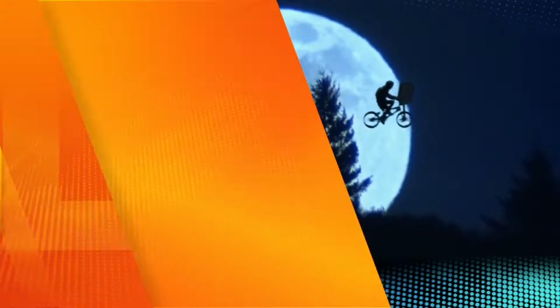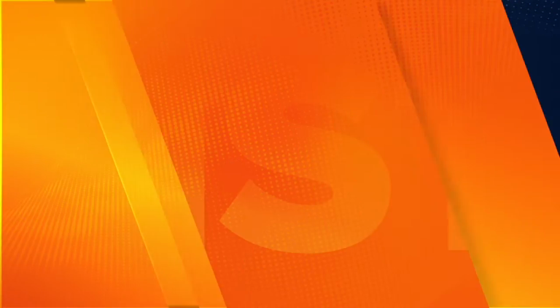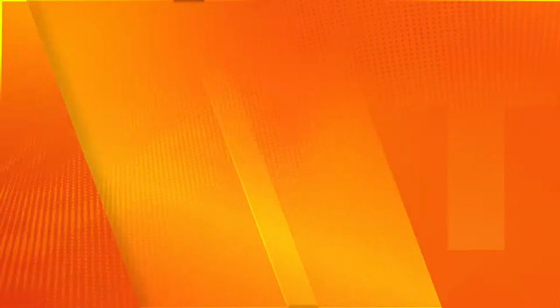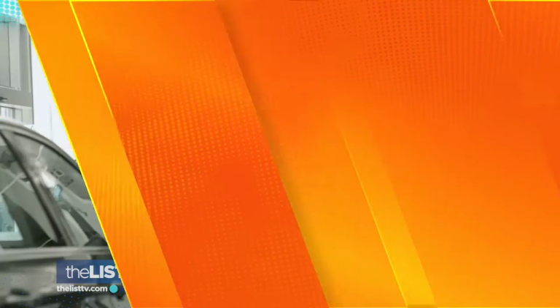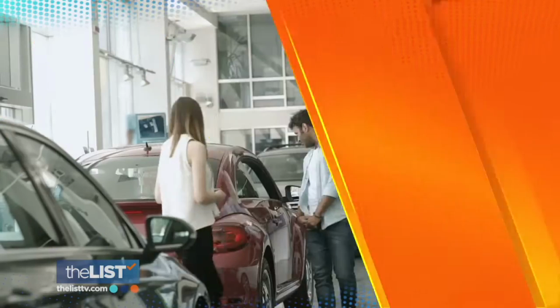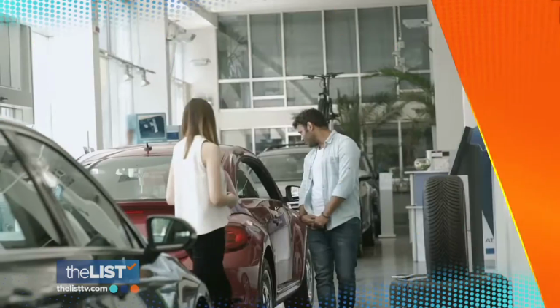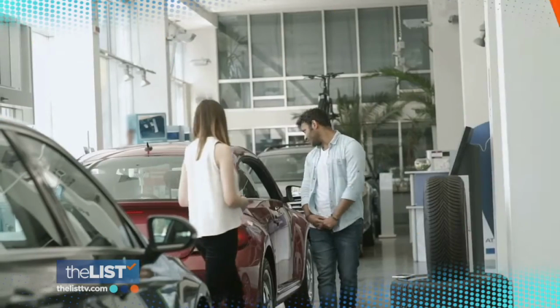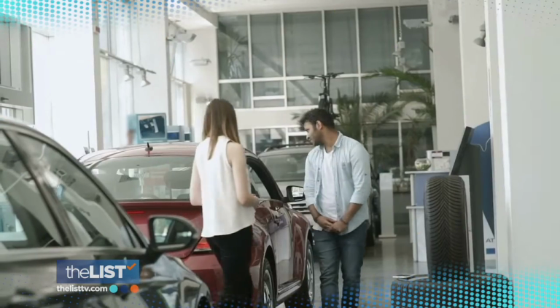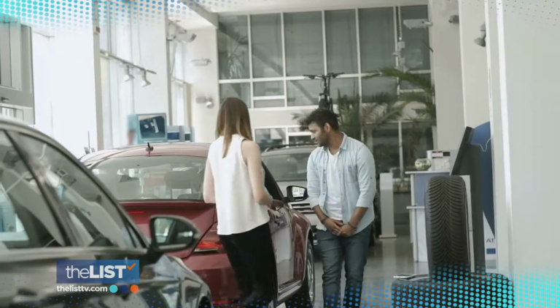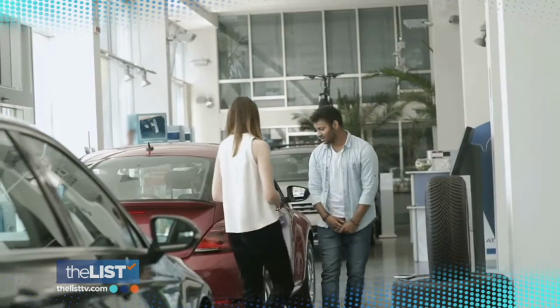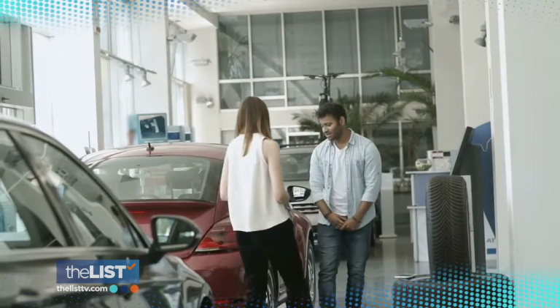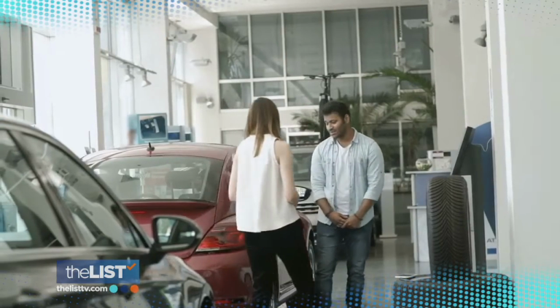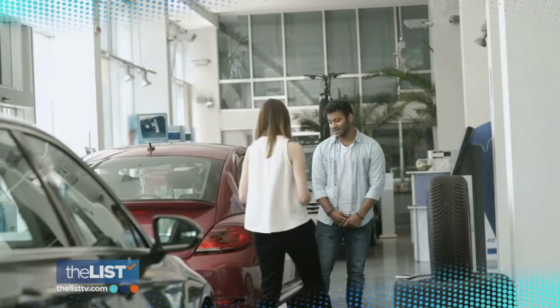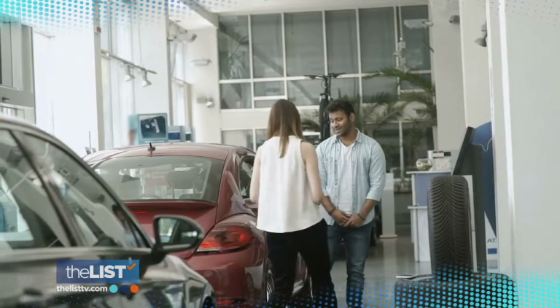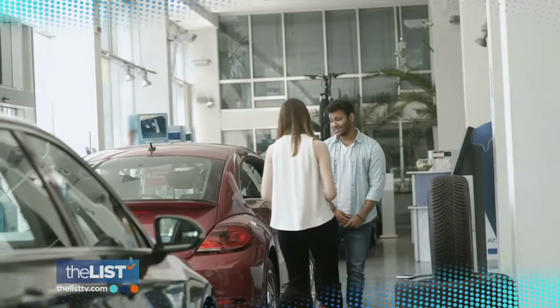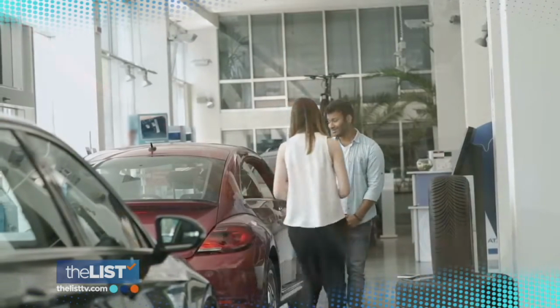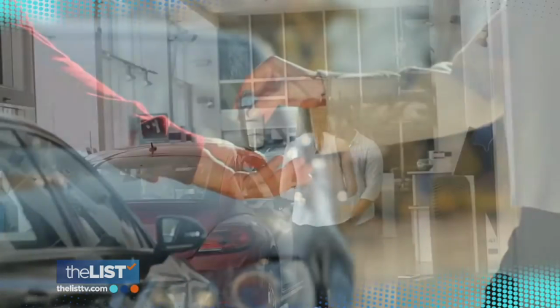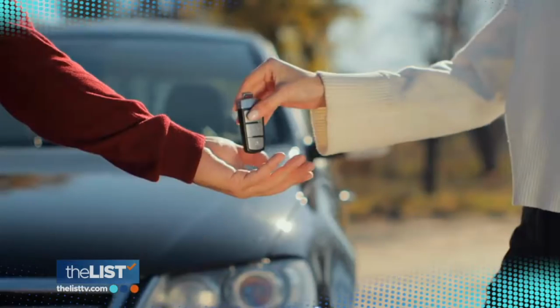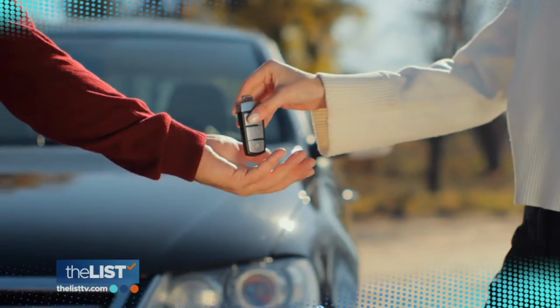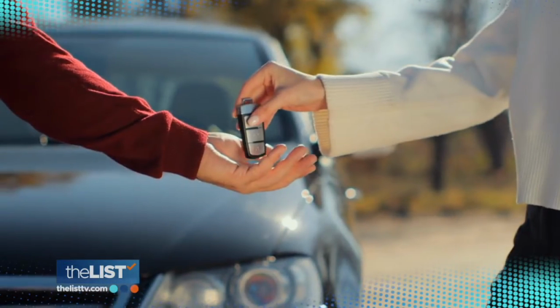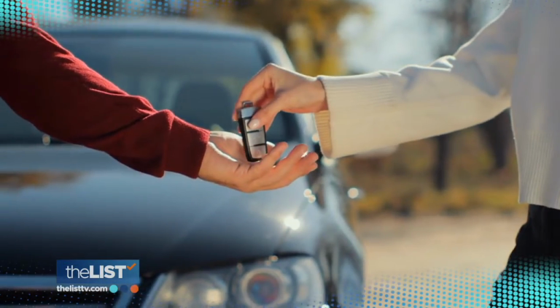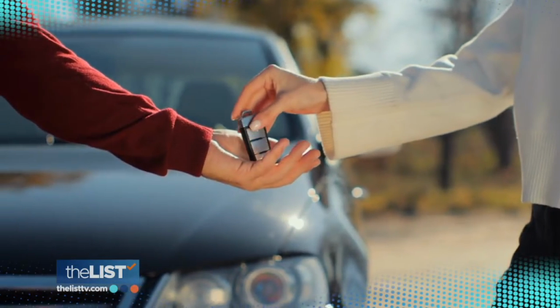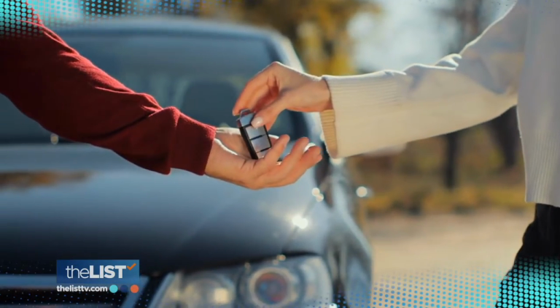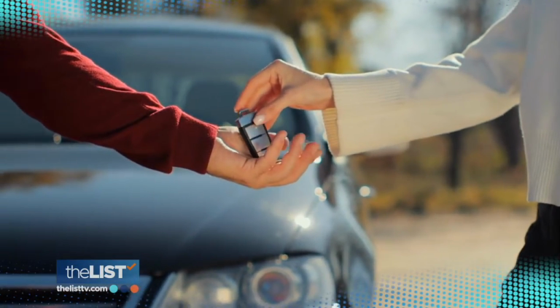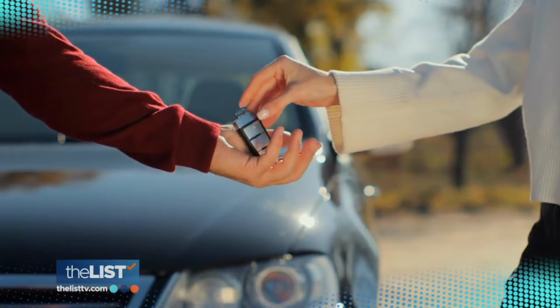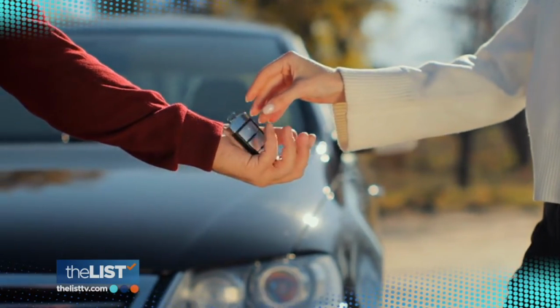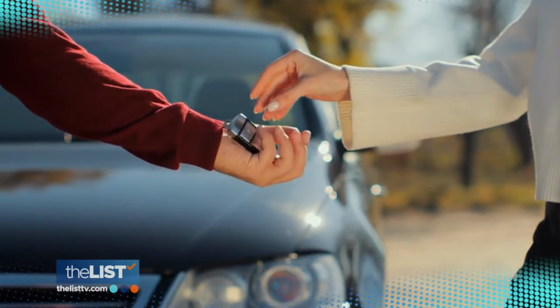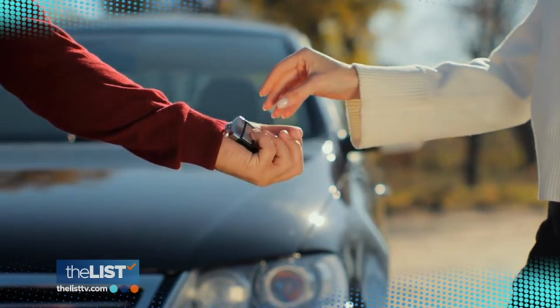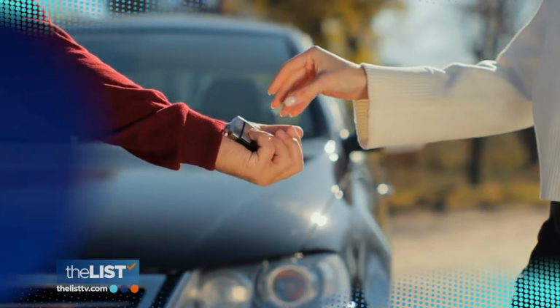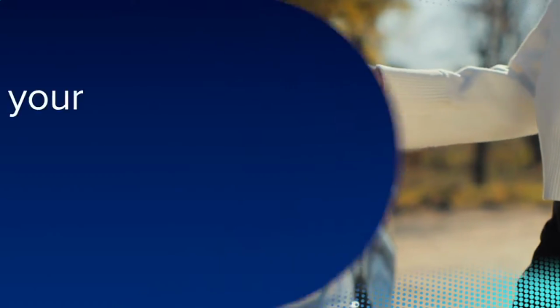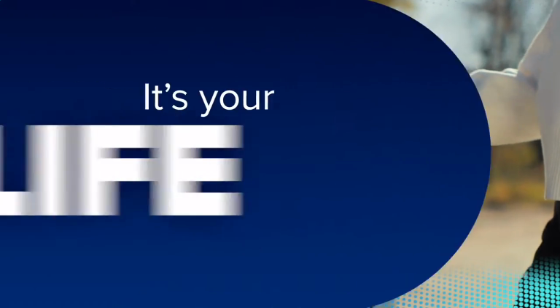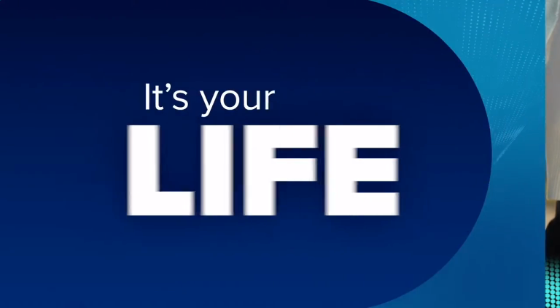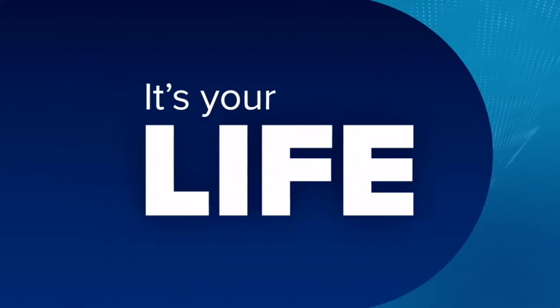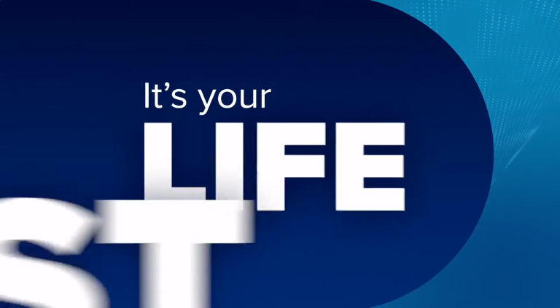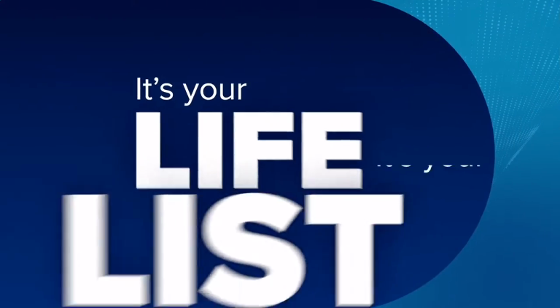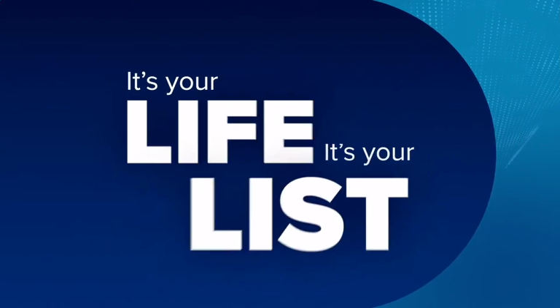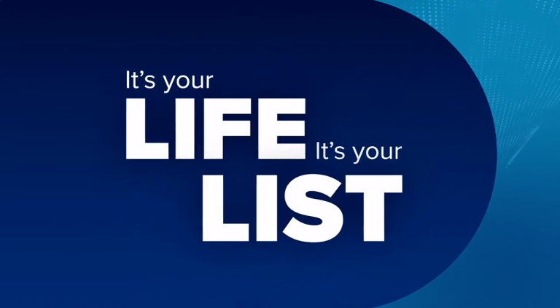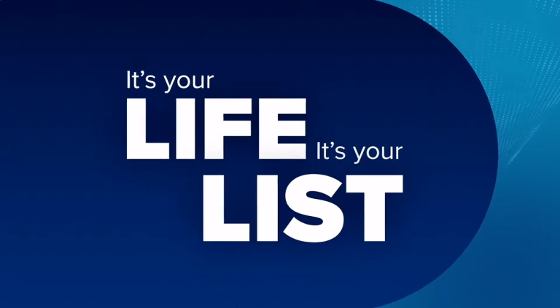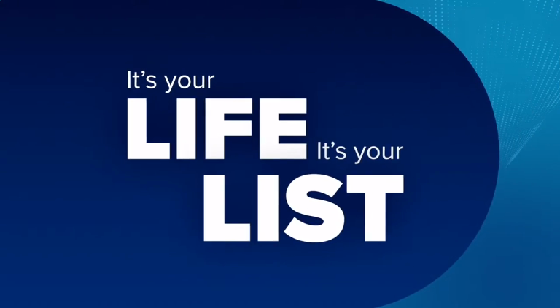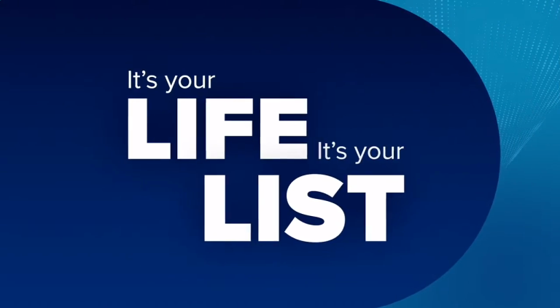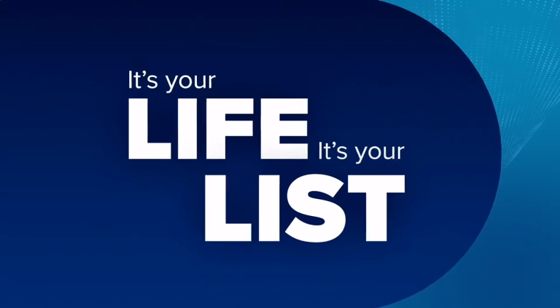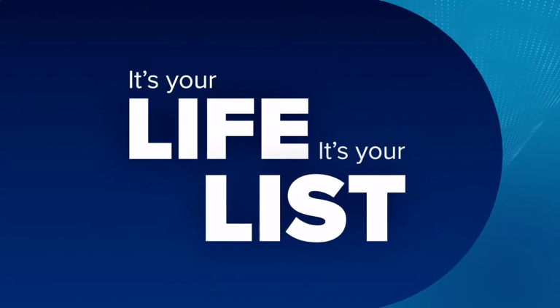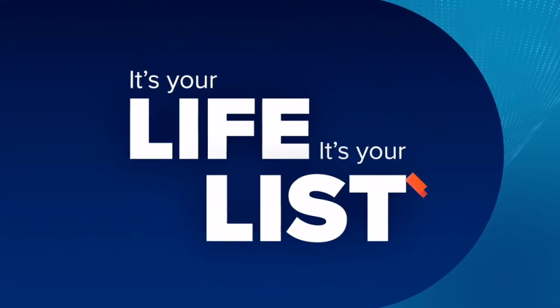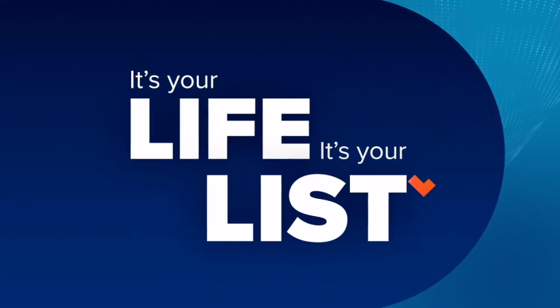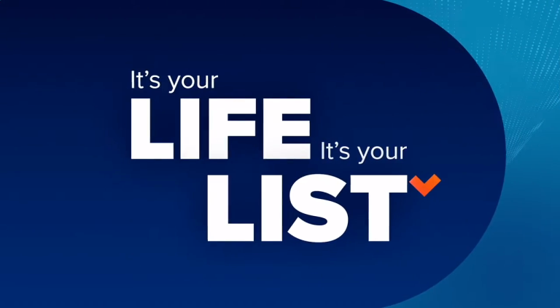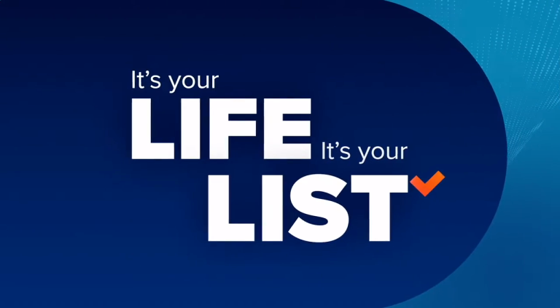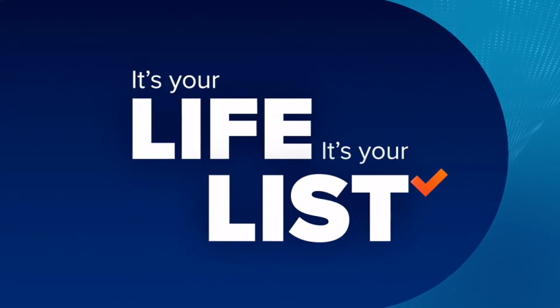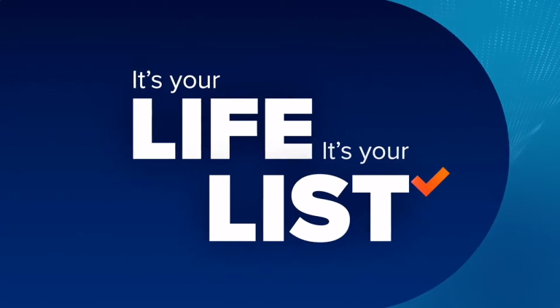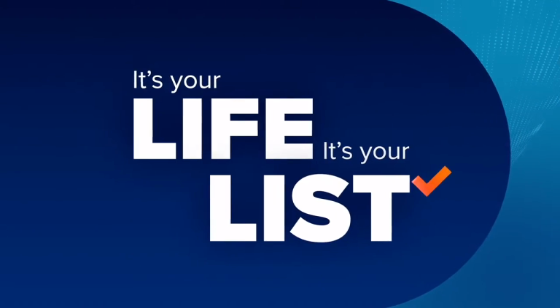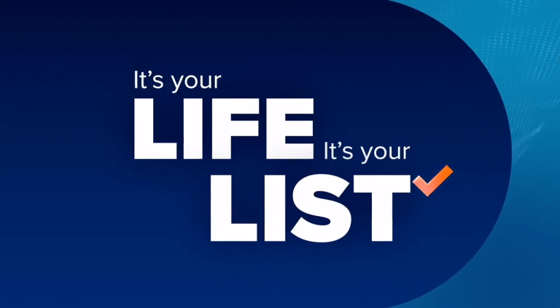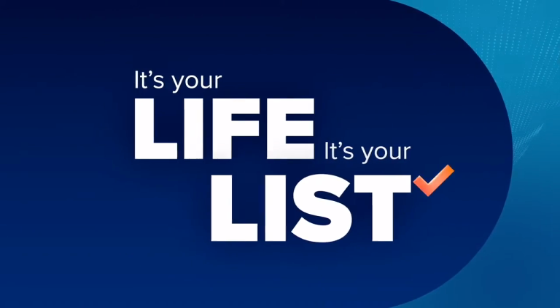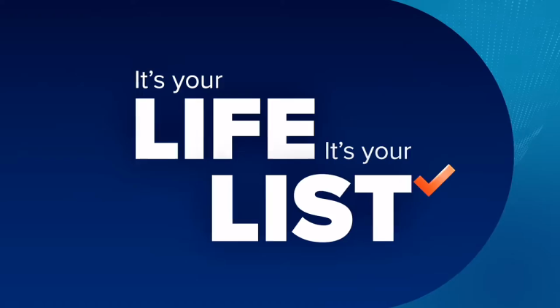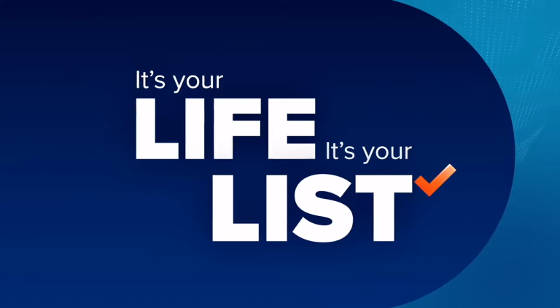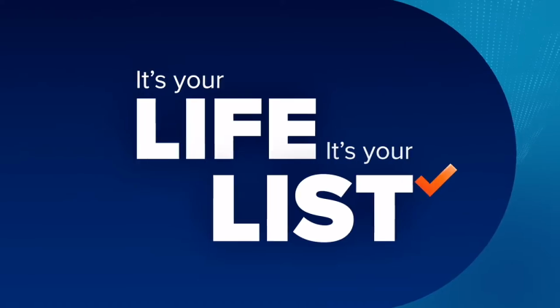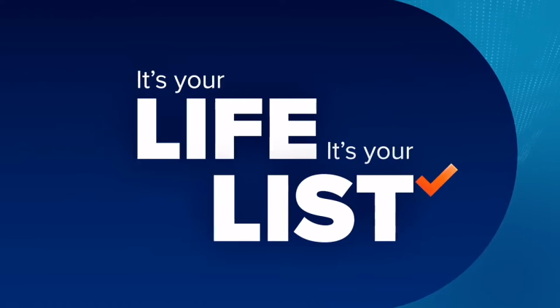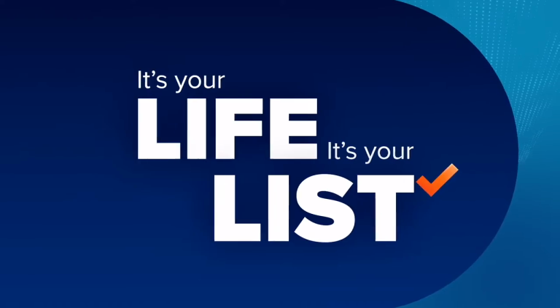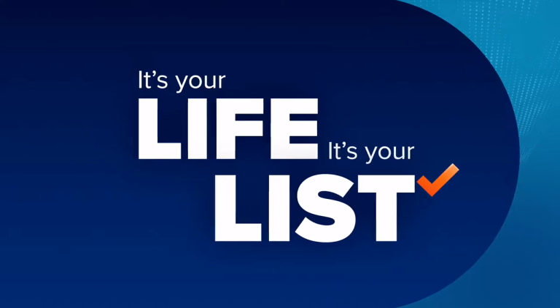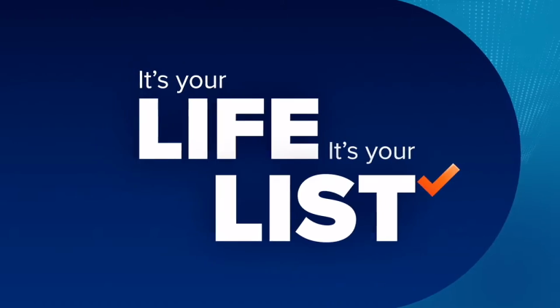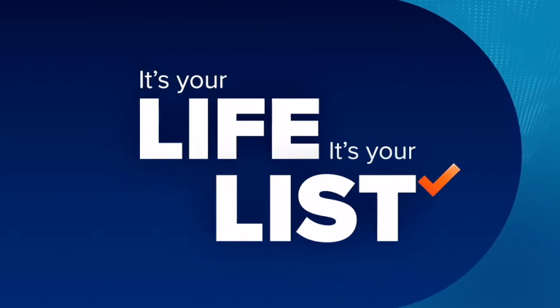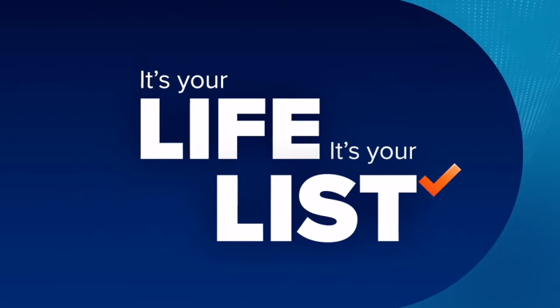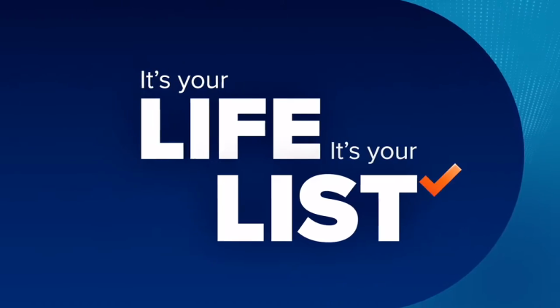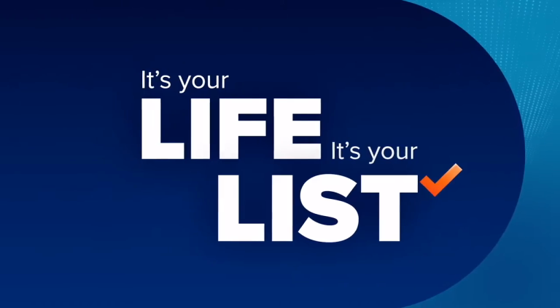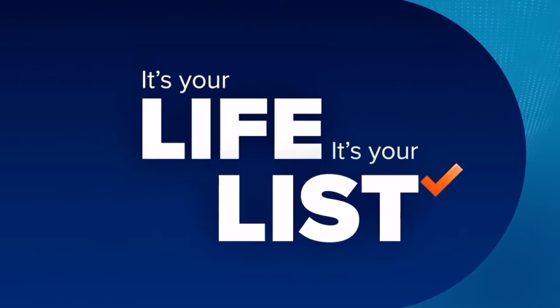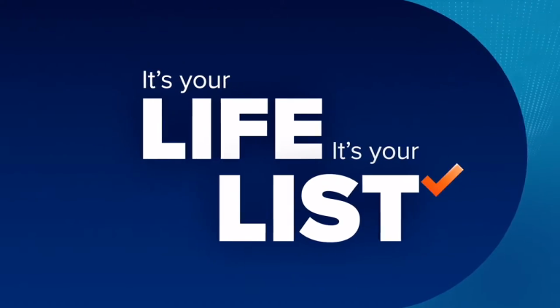But first, how to save money when you rent a car. It's your life, it's your list, and it starts right now.